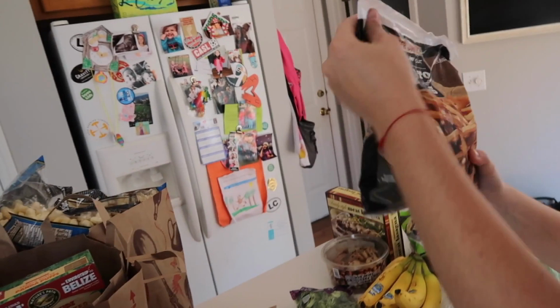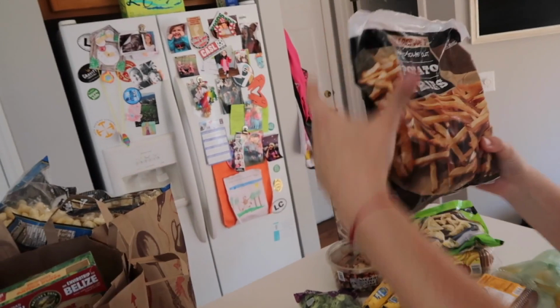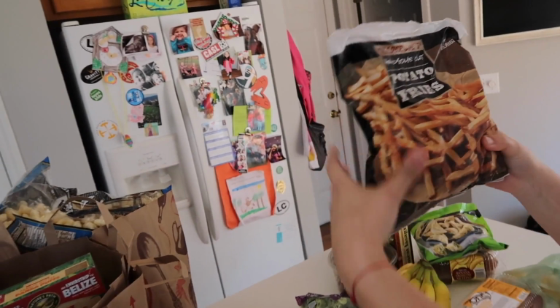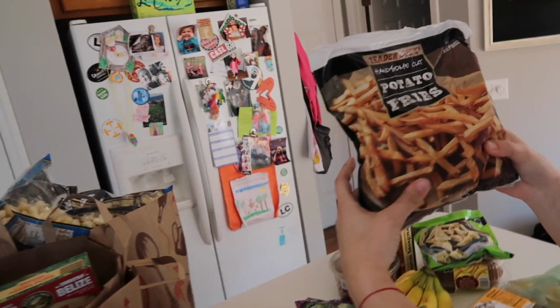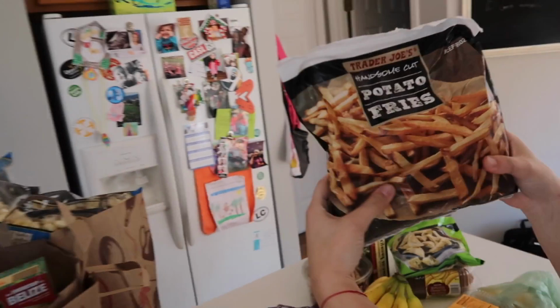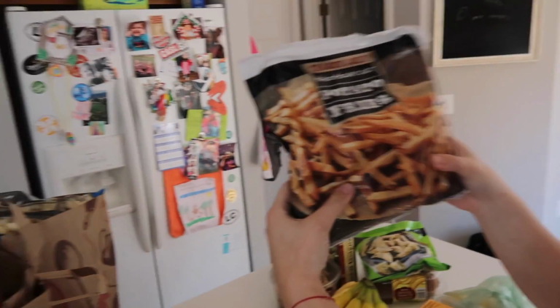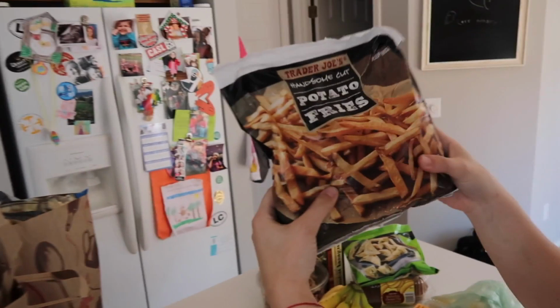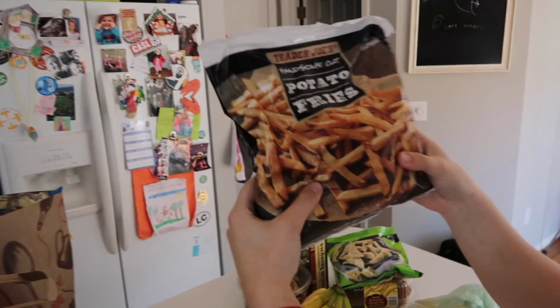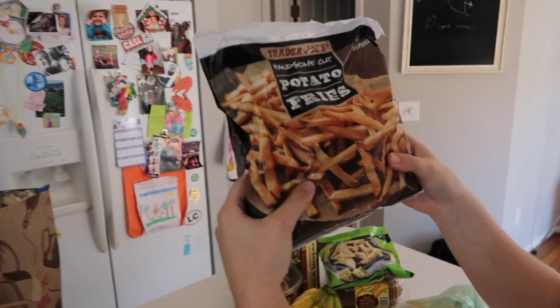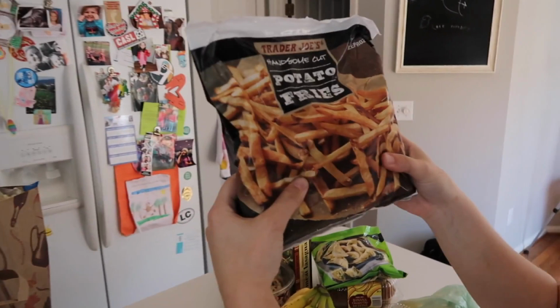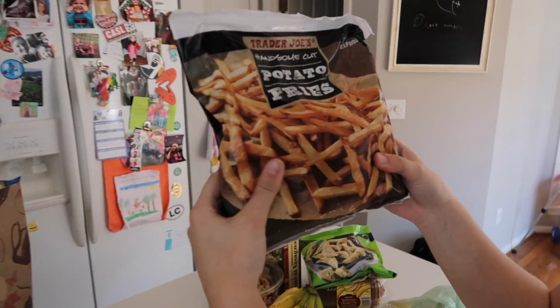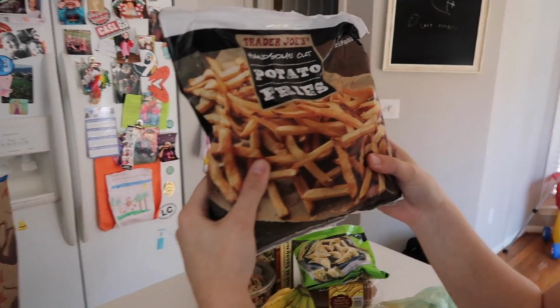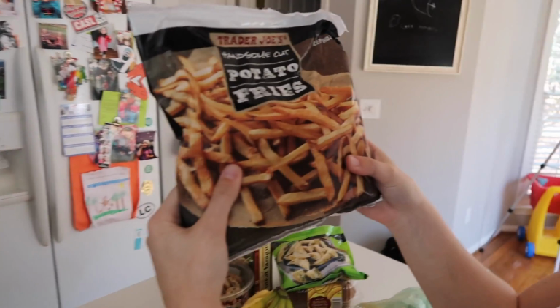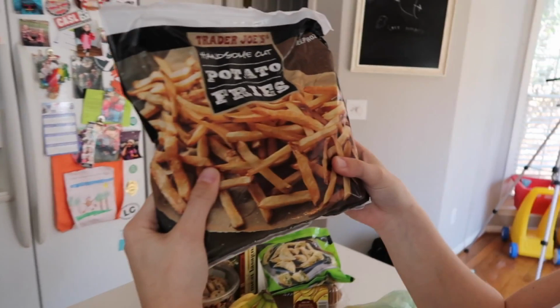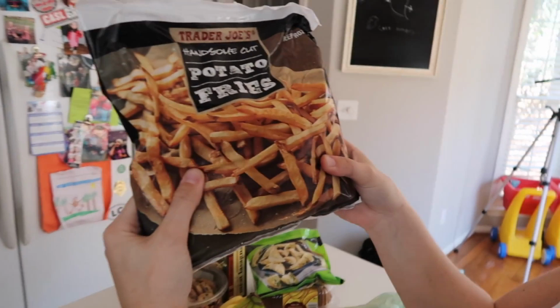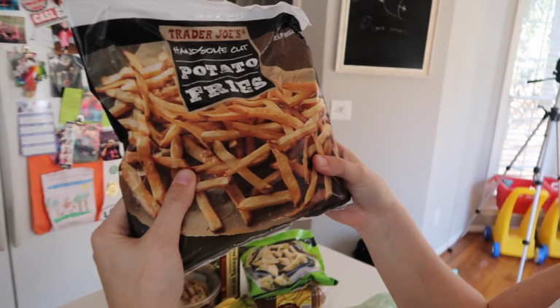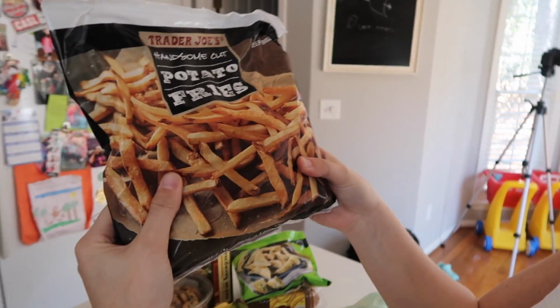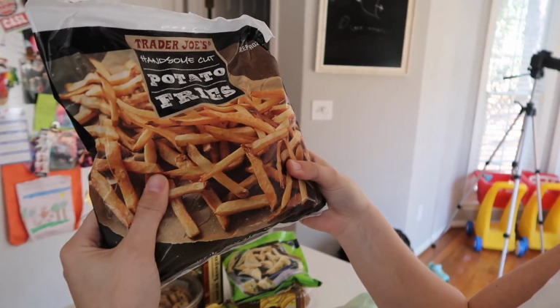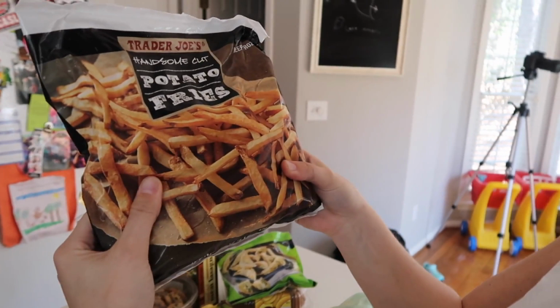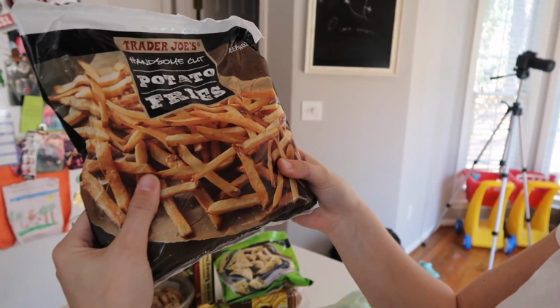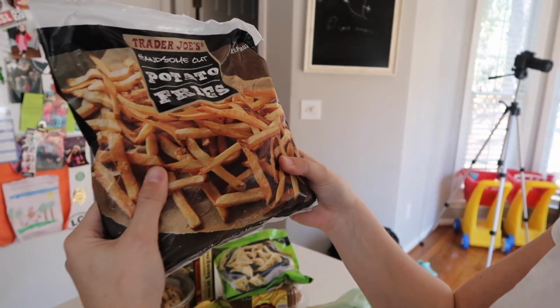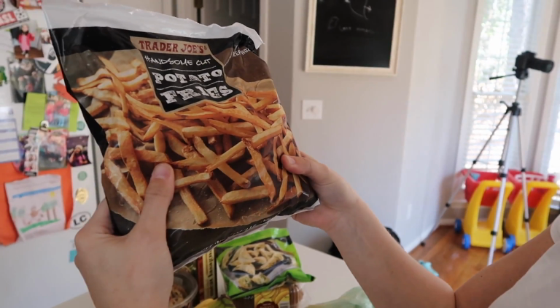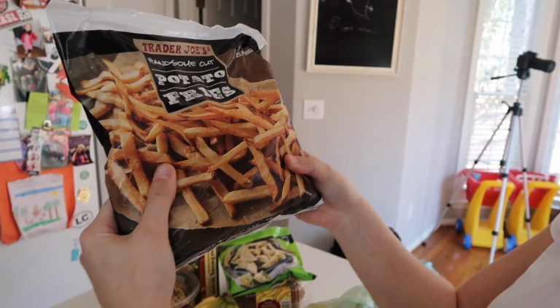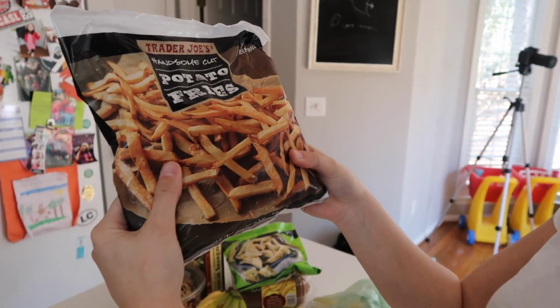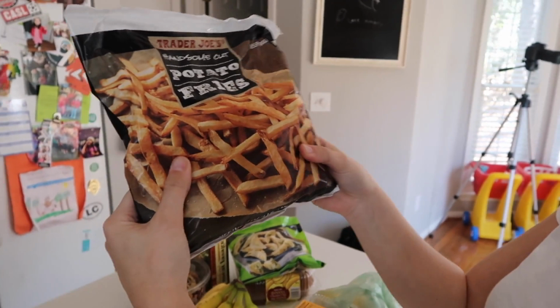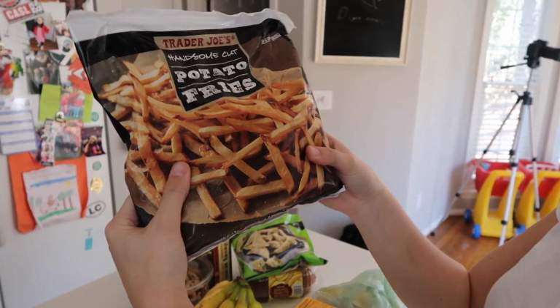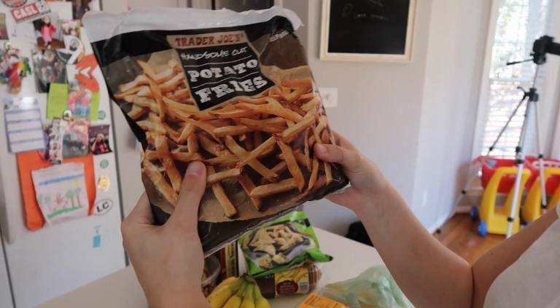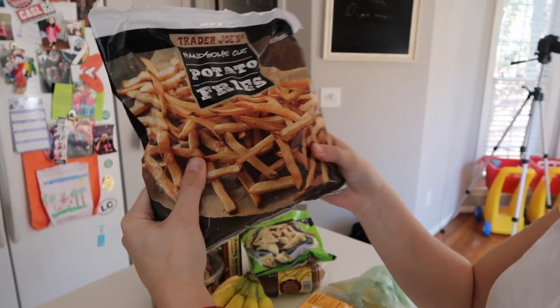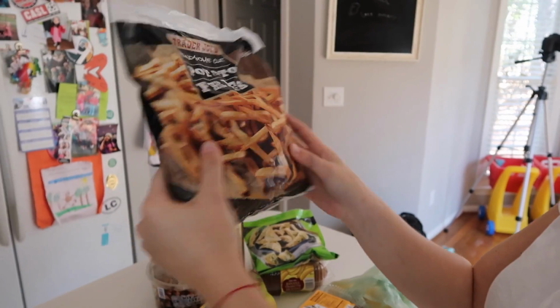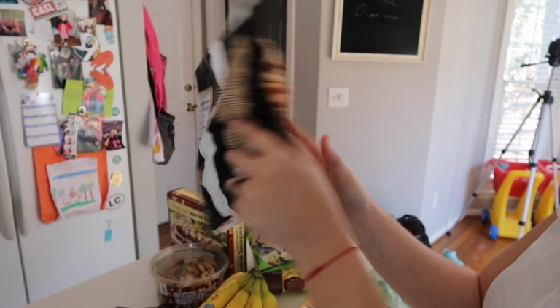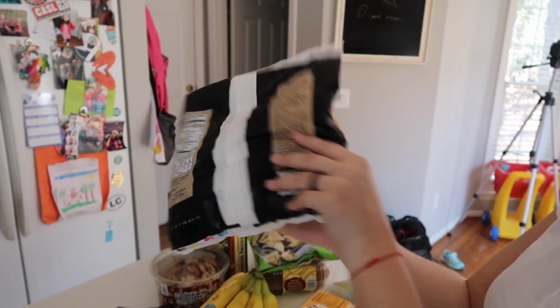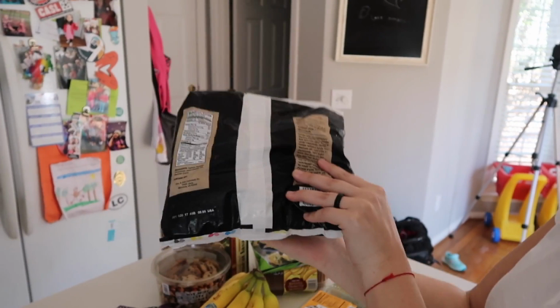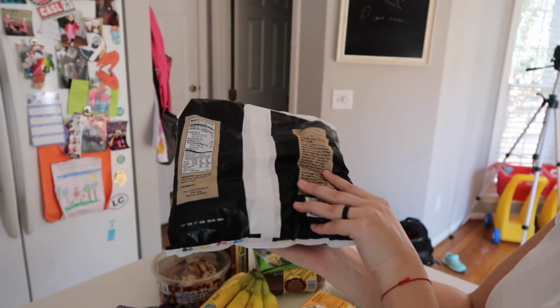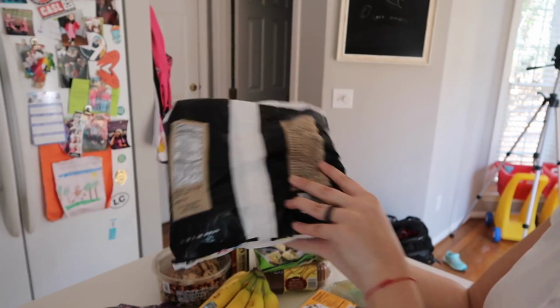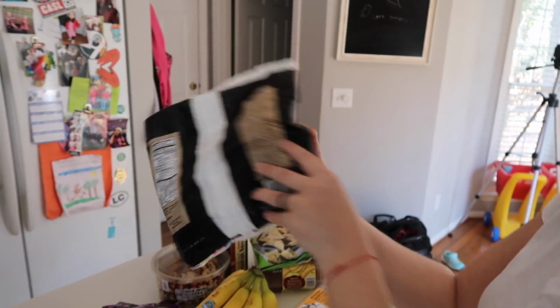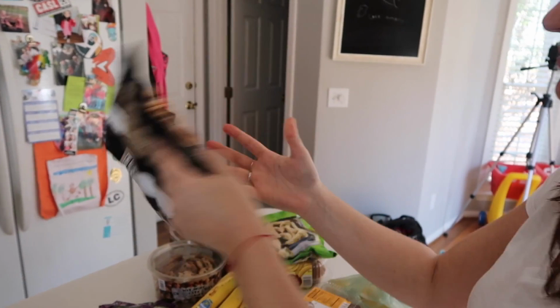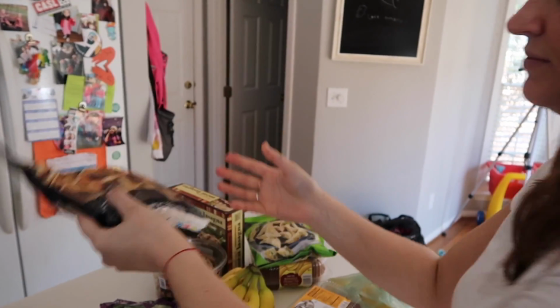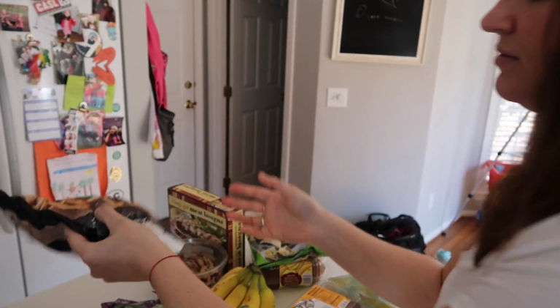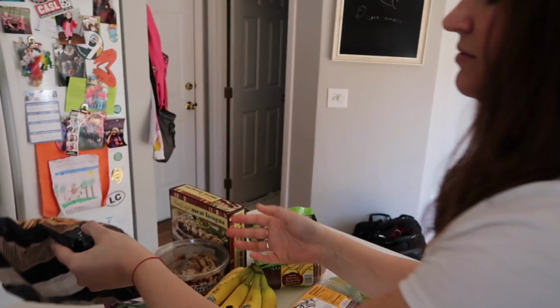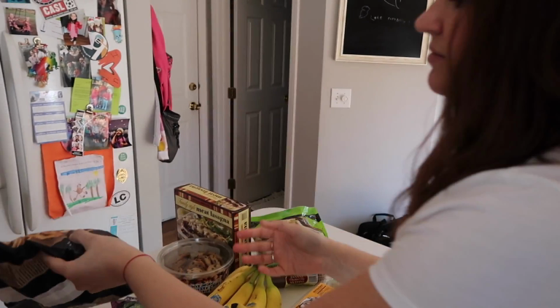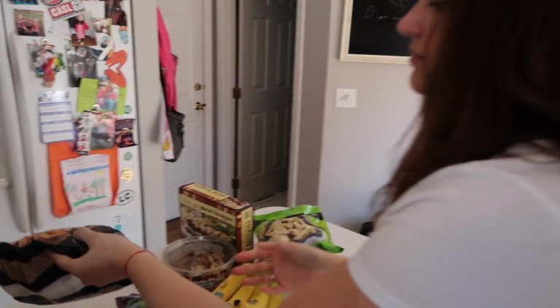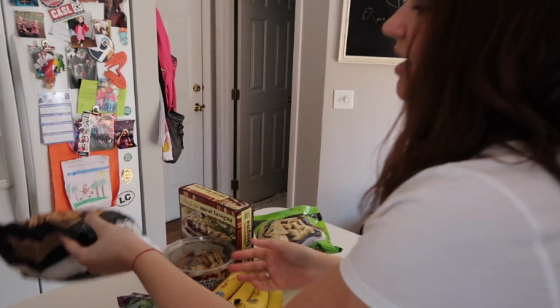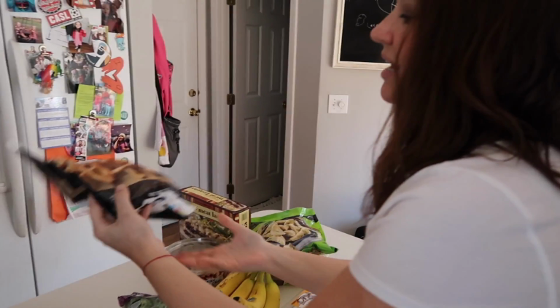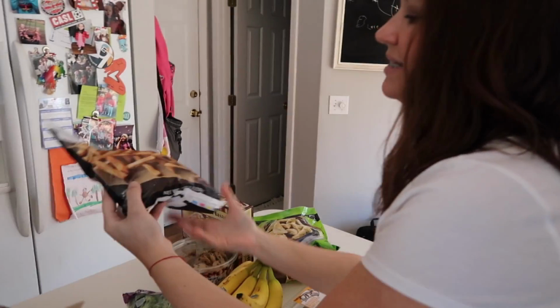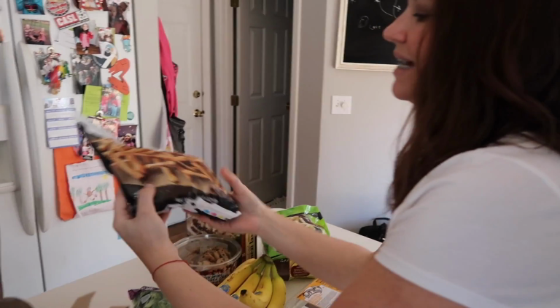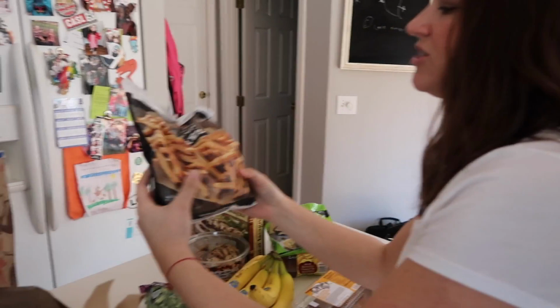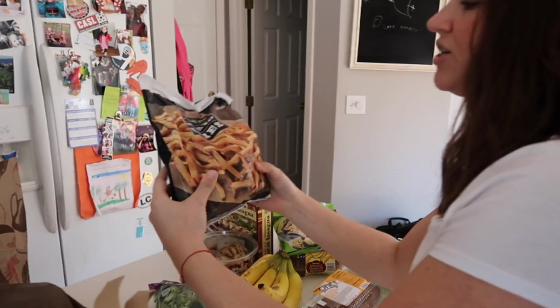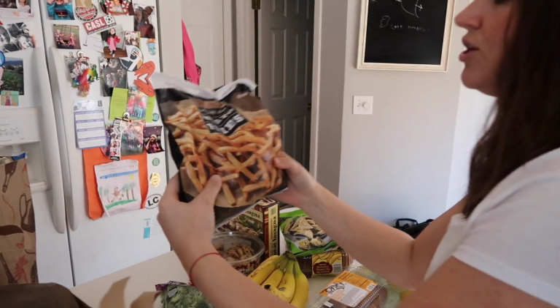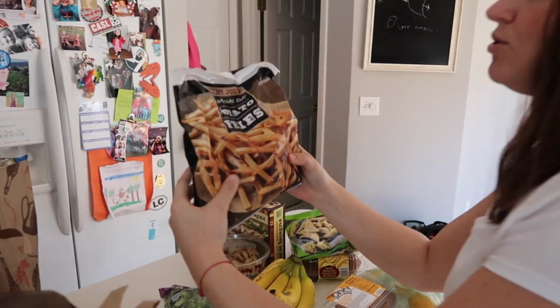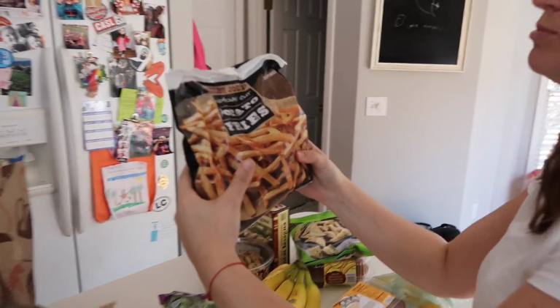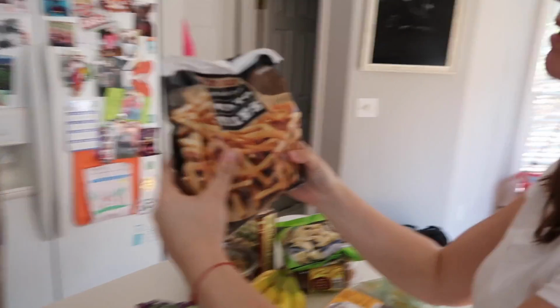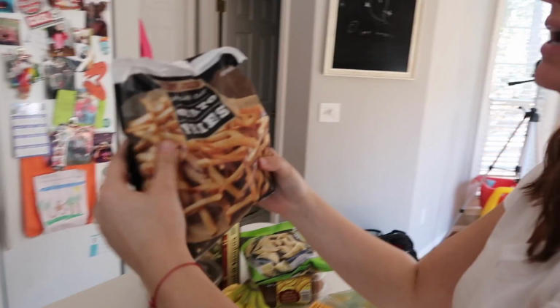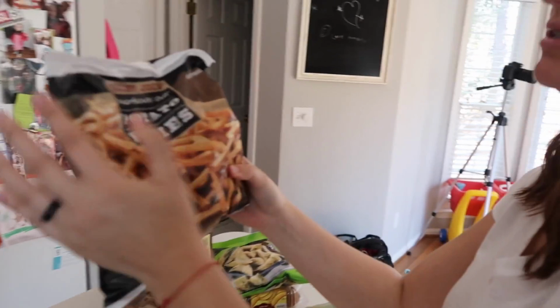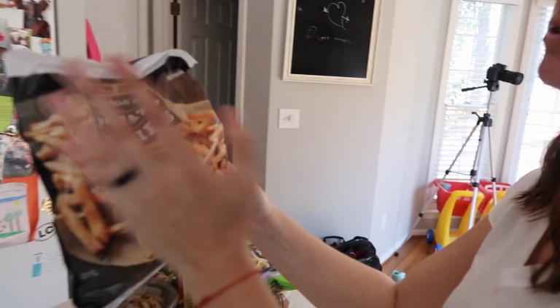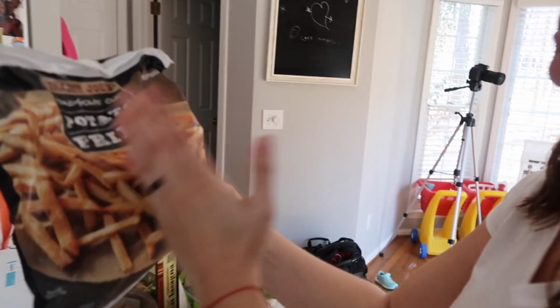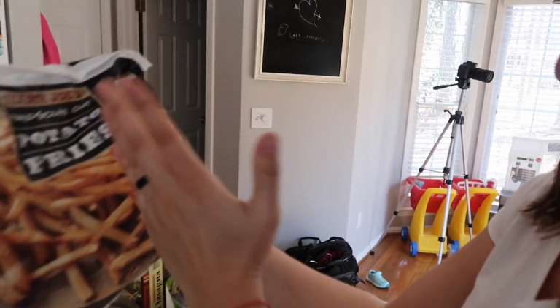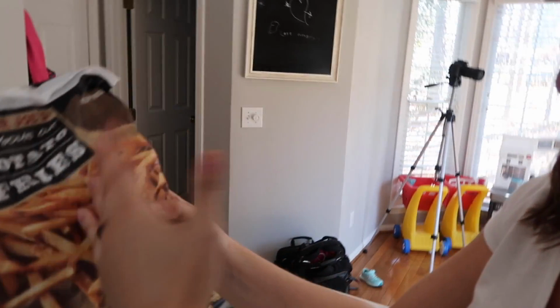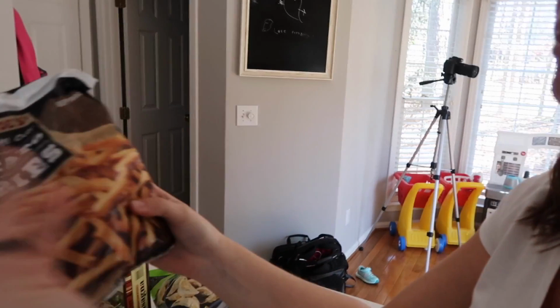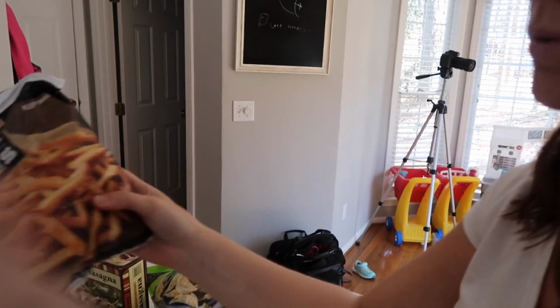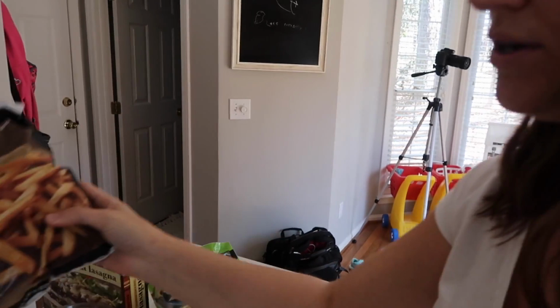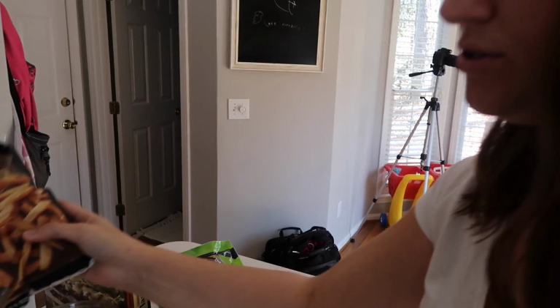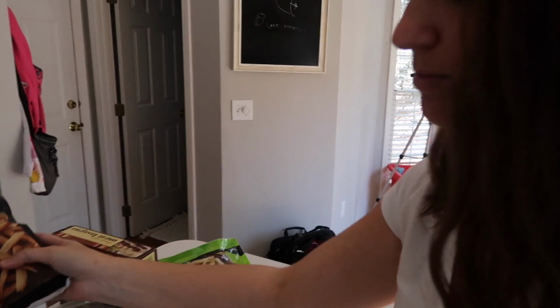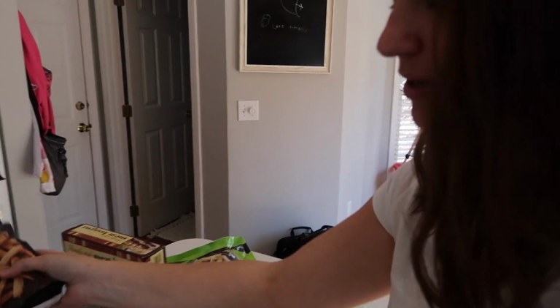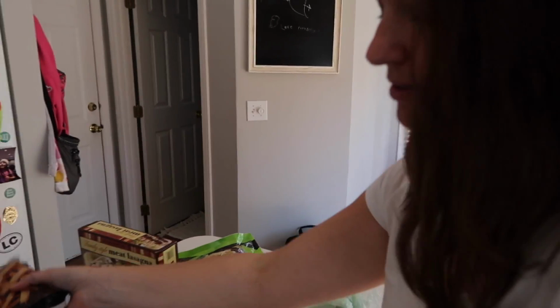They're potato french fries — these are really good too. Gotta have some fries! It's actually a huge bag so it could be like one or two meals.